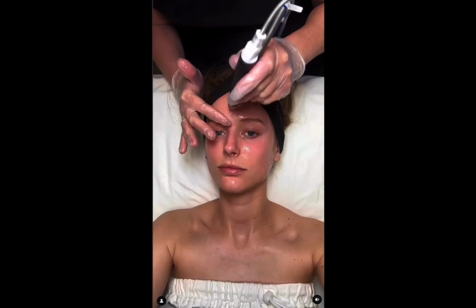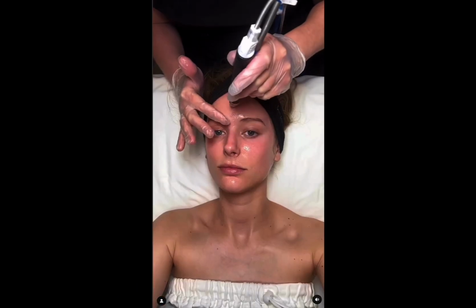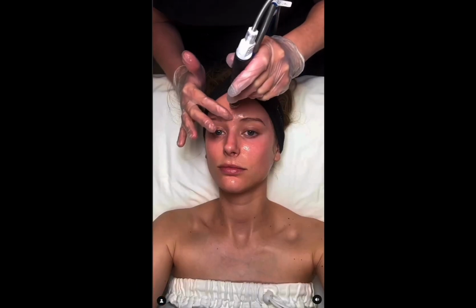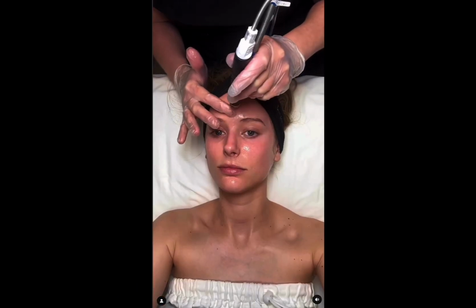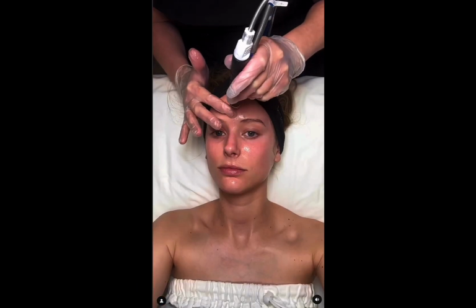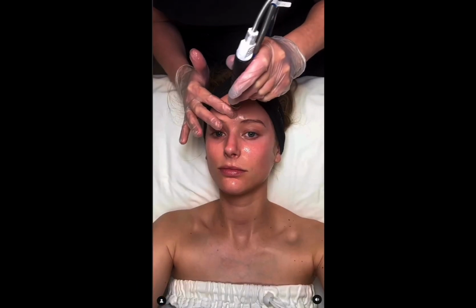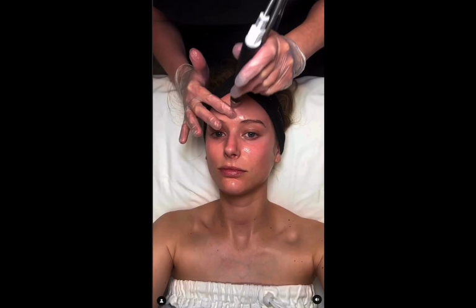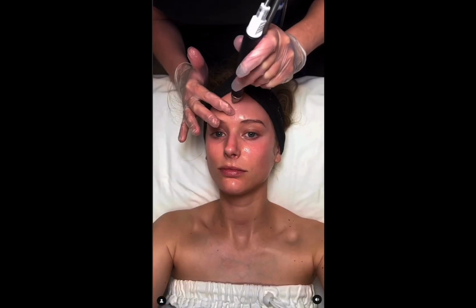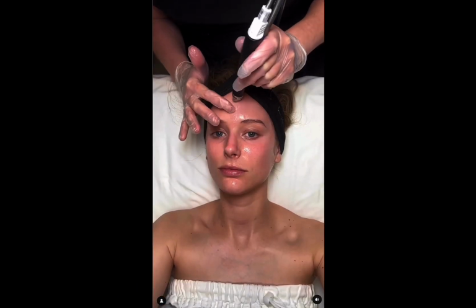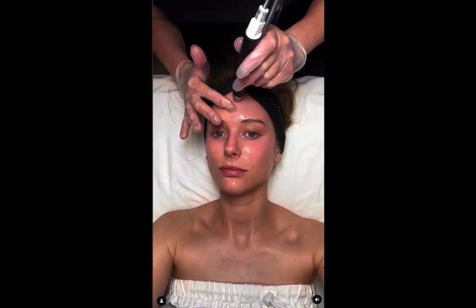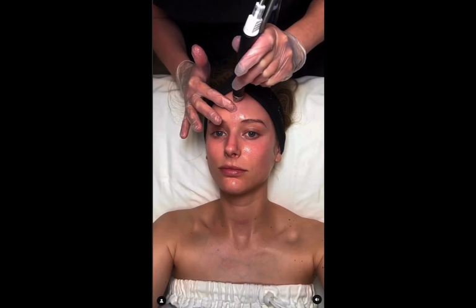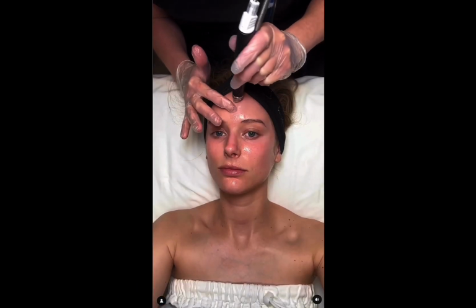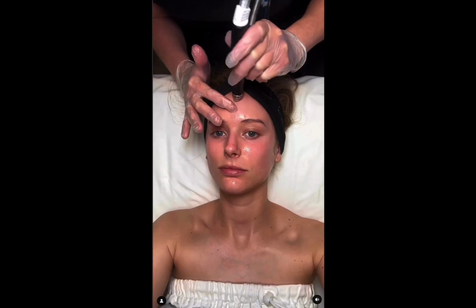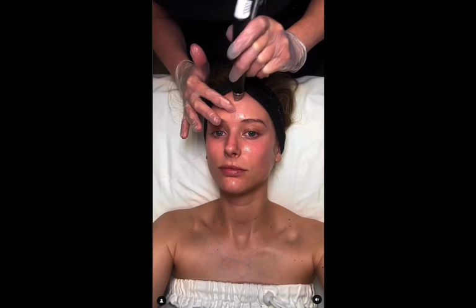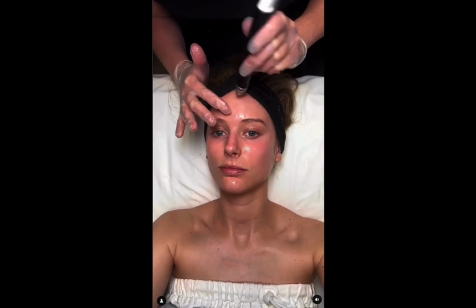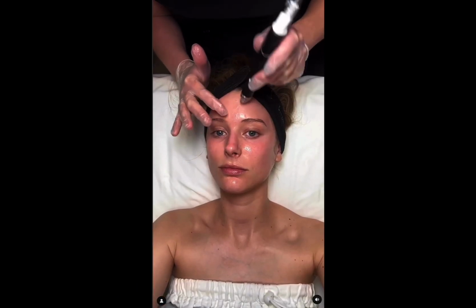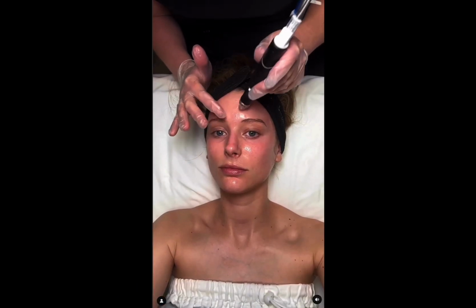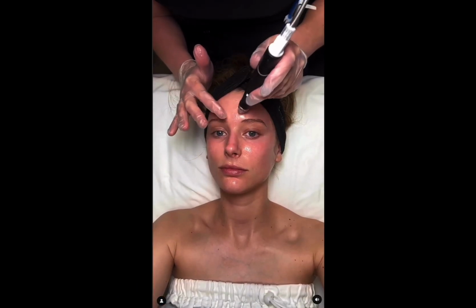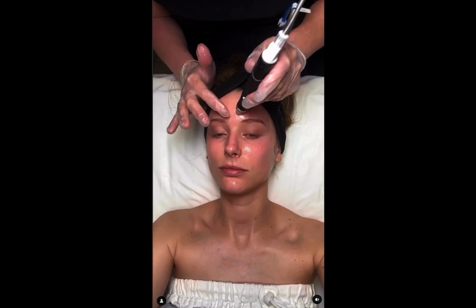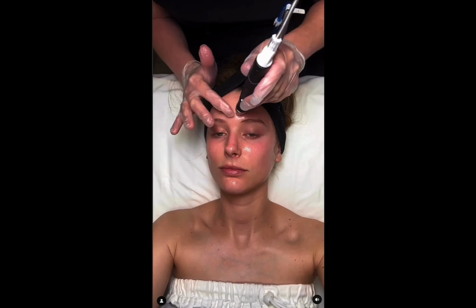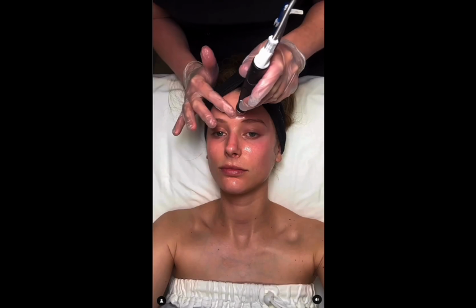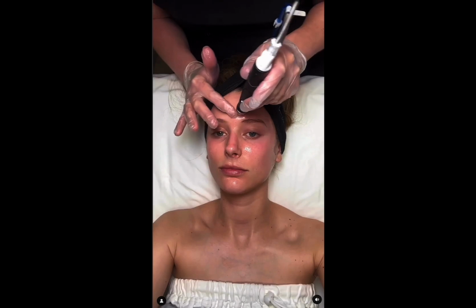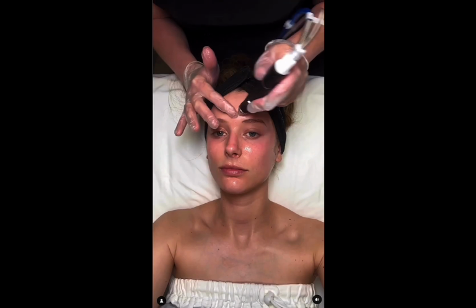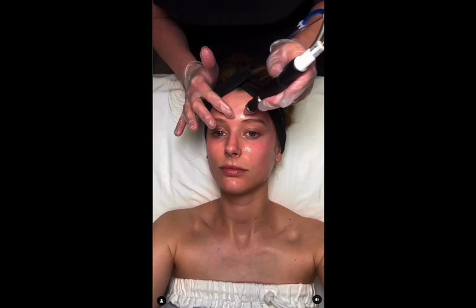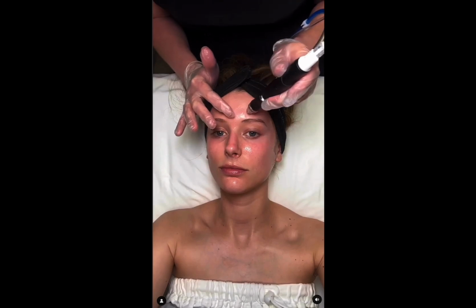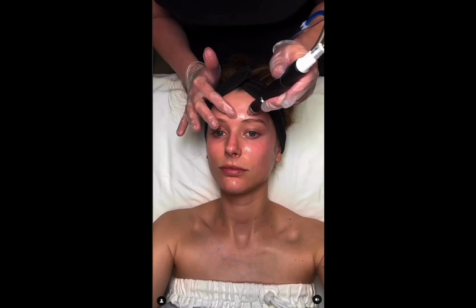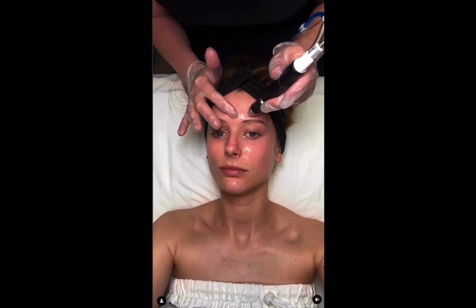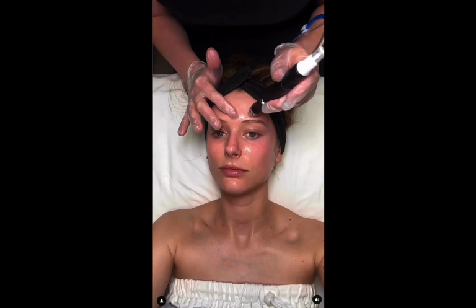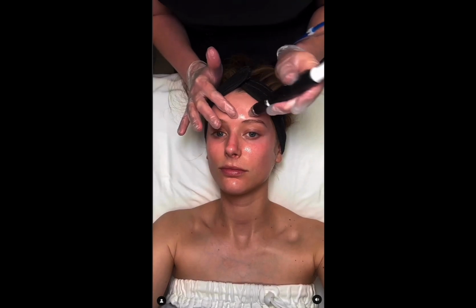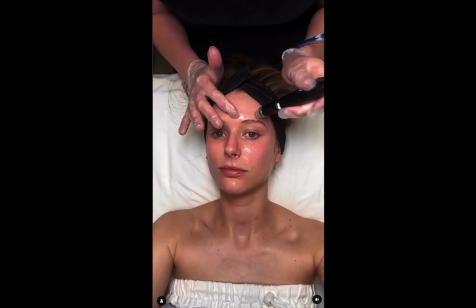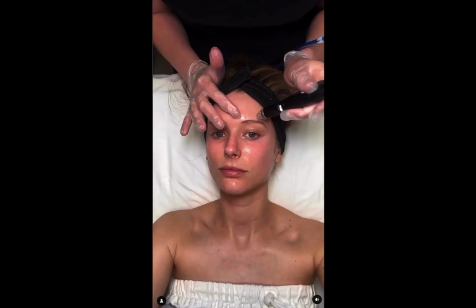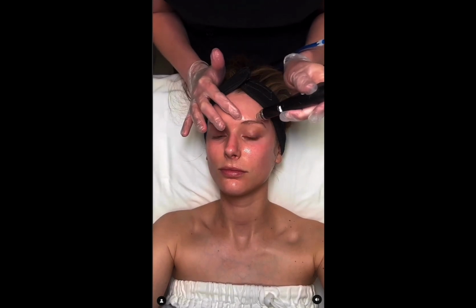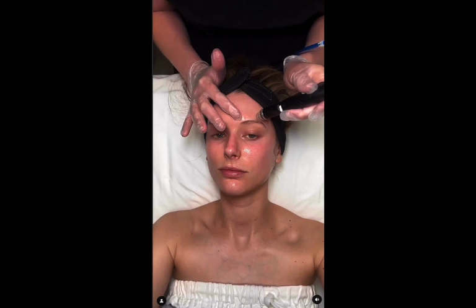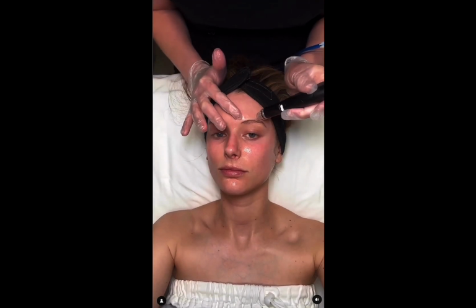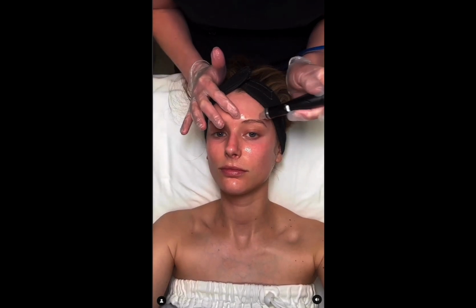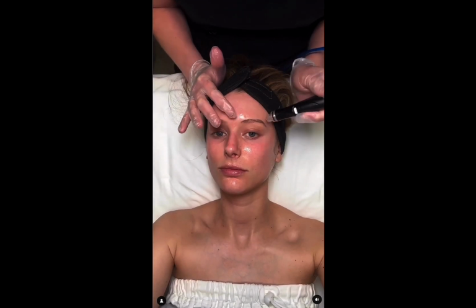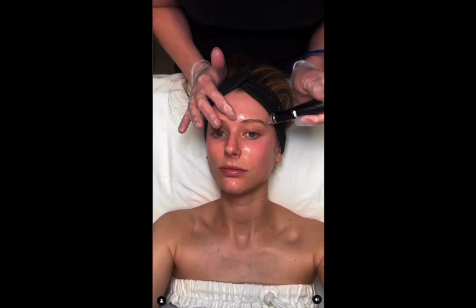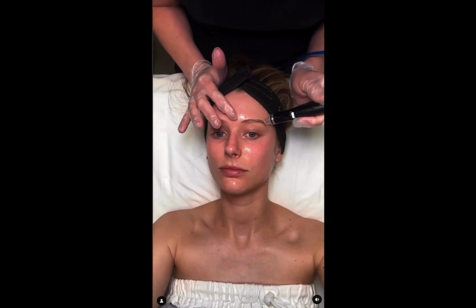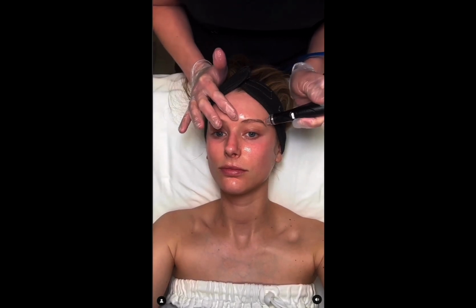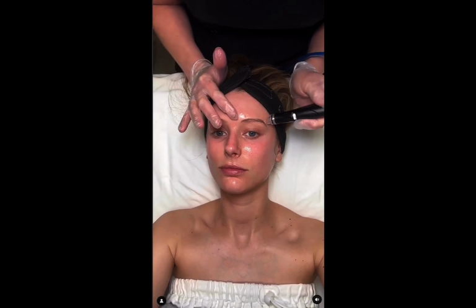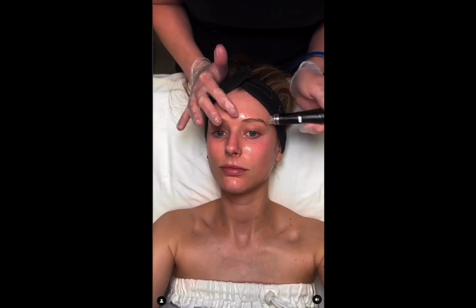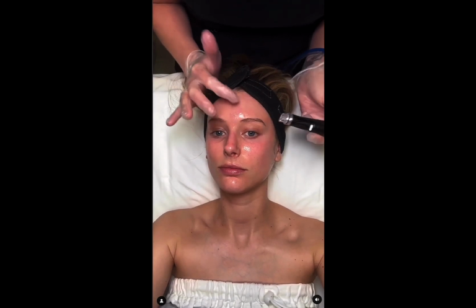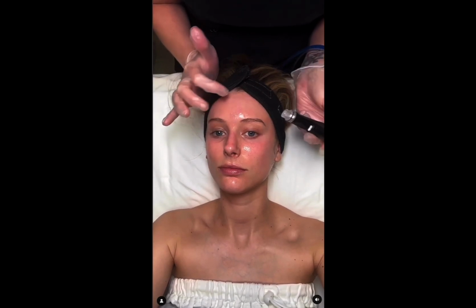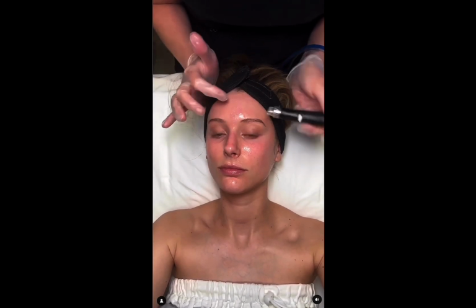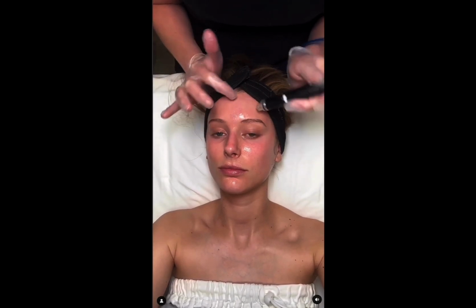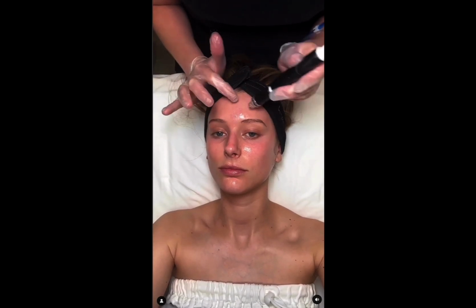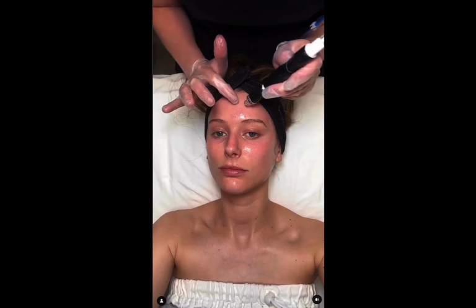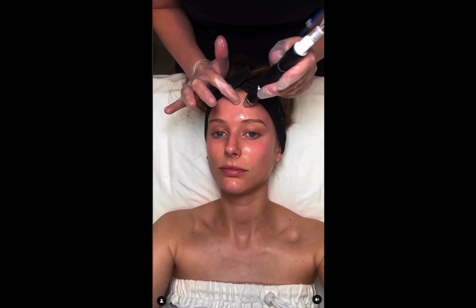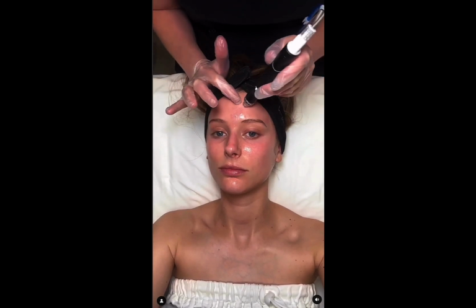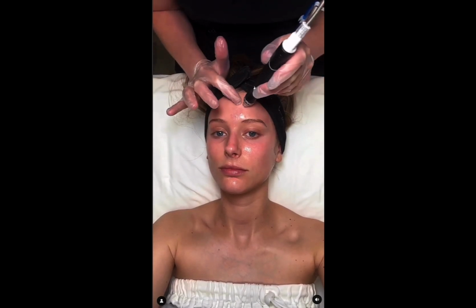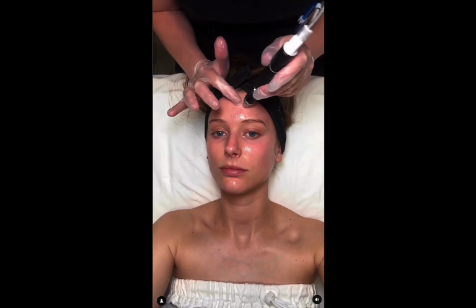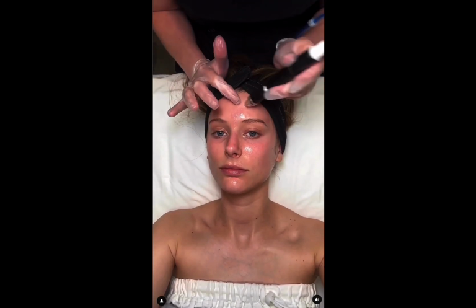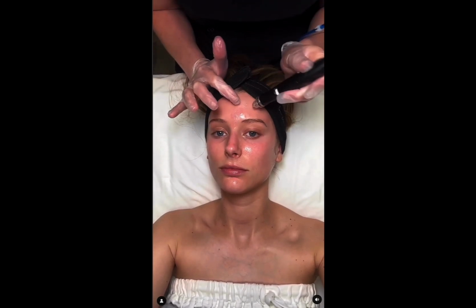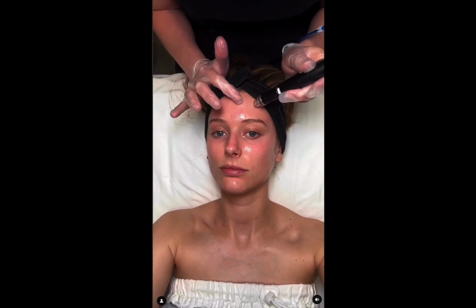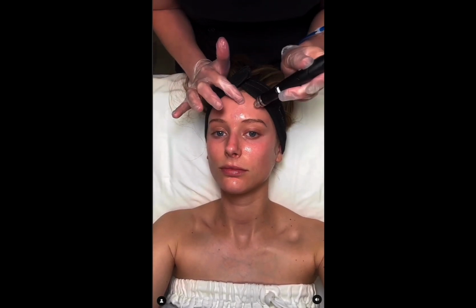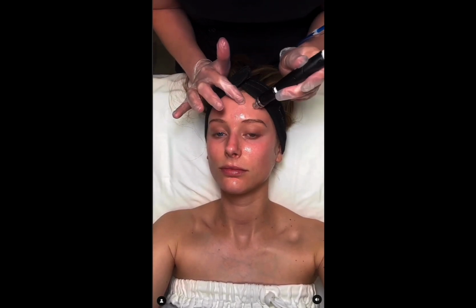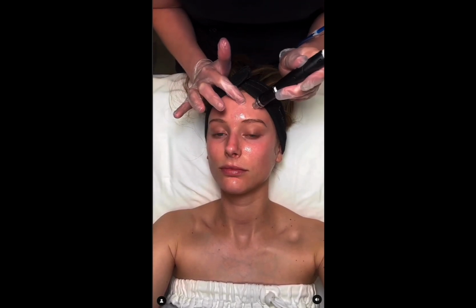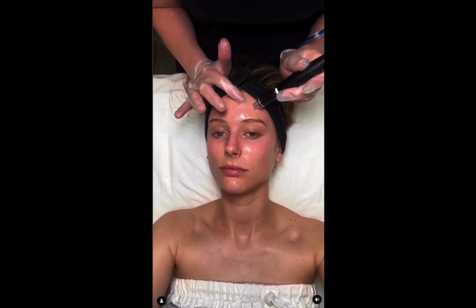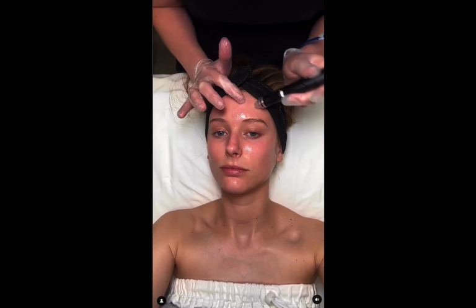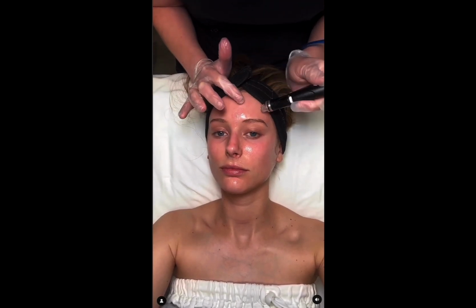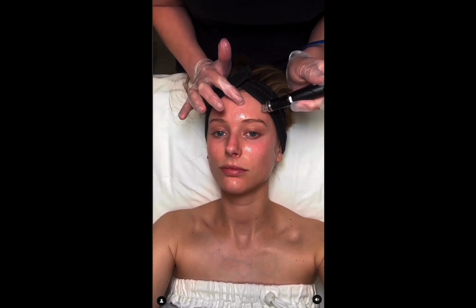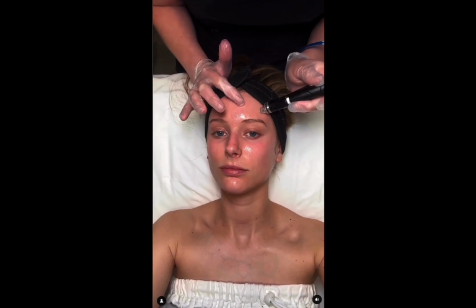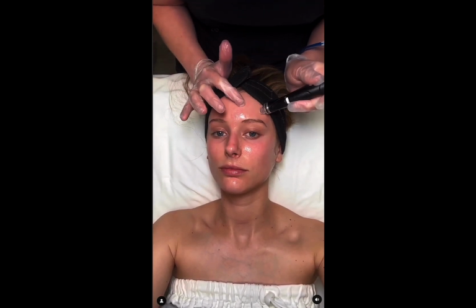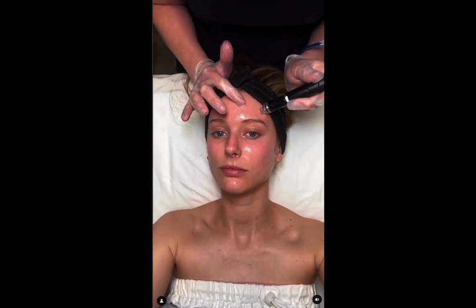Finally, she finished up by saturating my skin's surface with intense moisturizers and nourishing ingredients for maximum hydration.